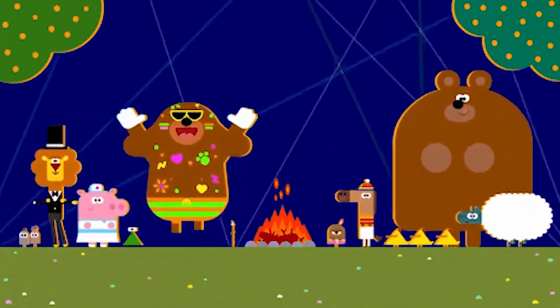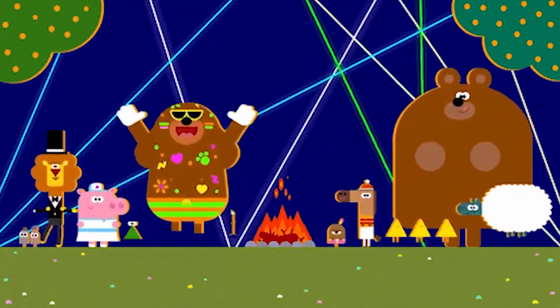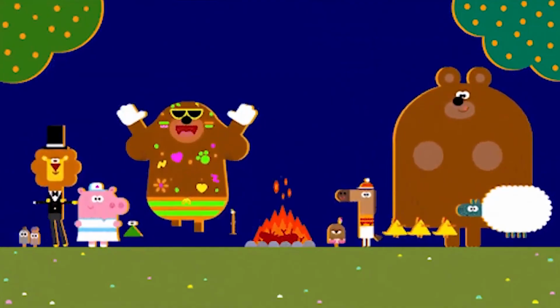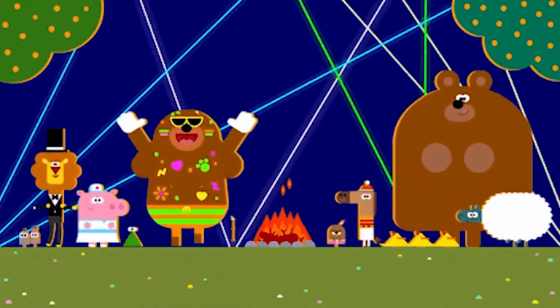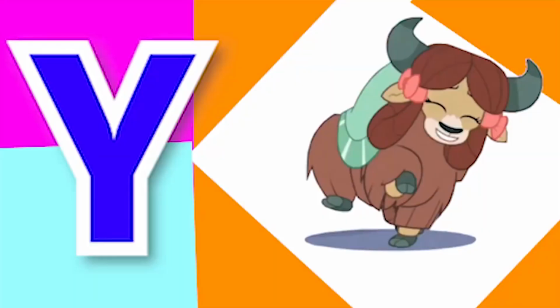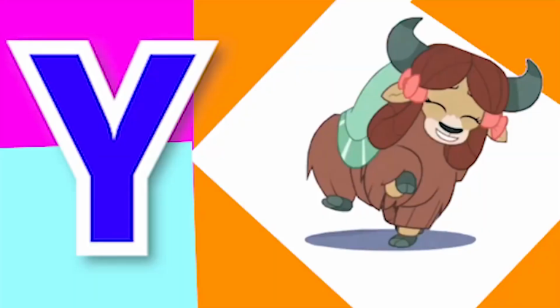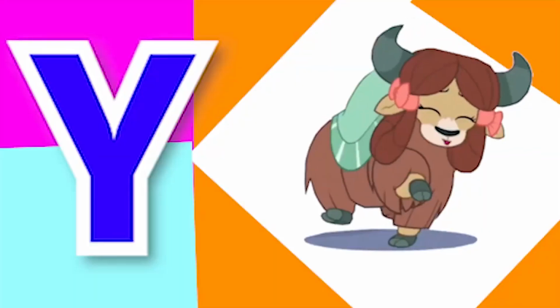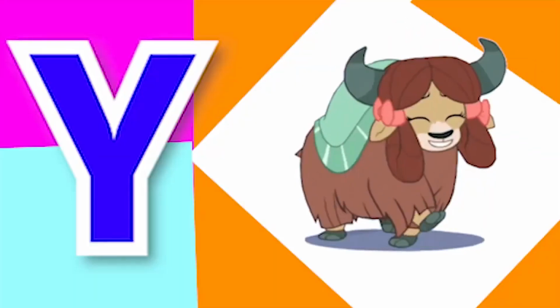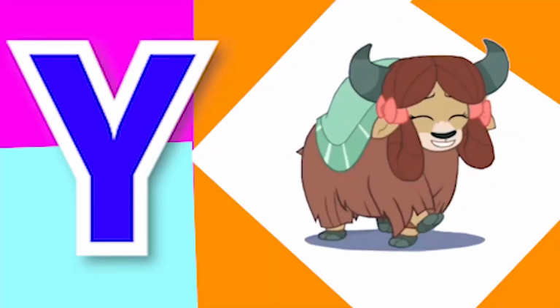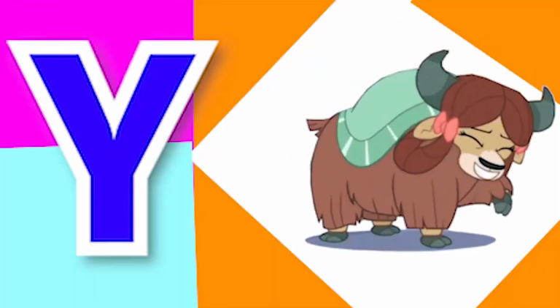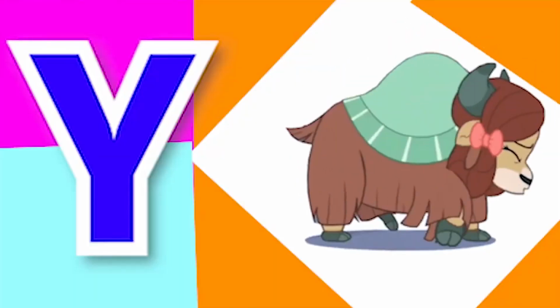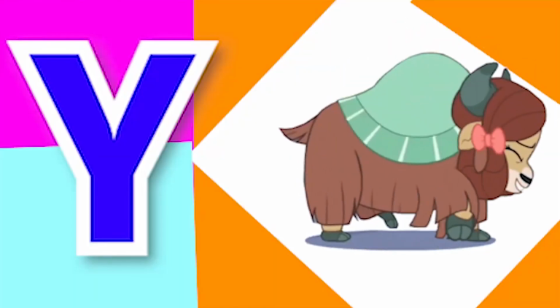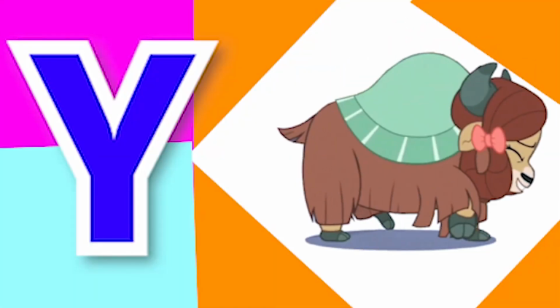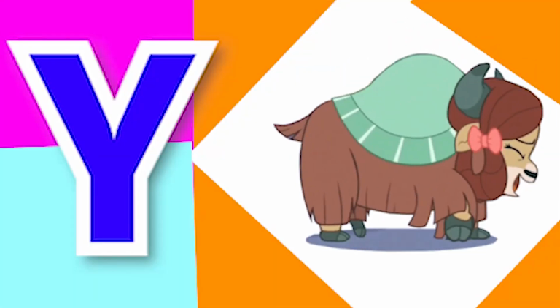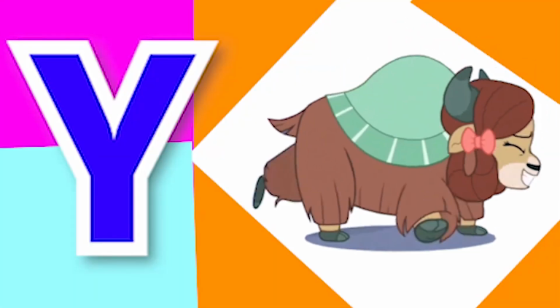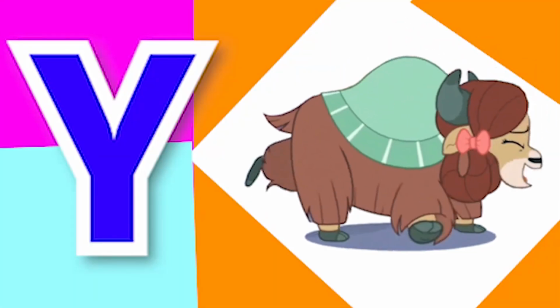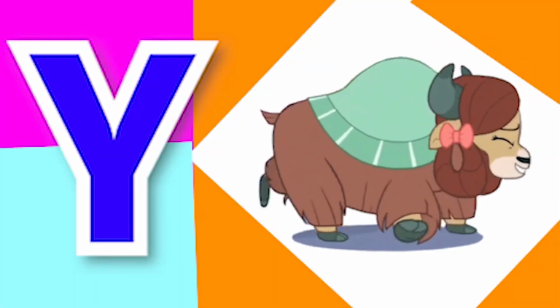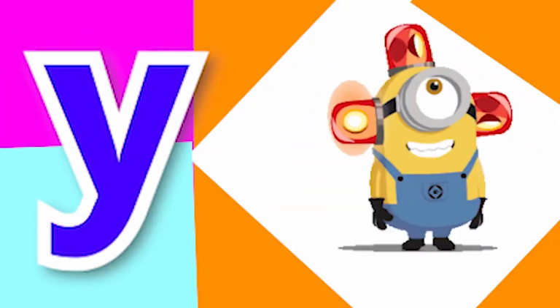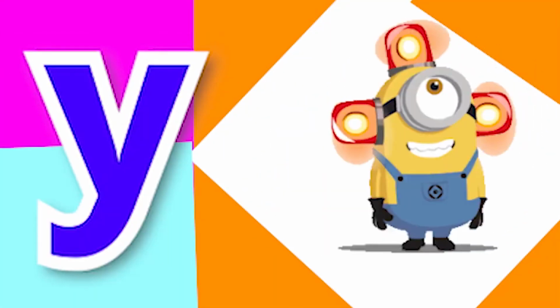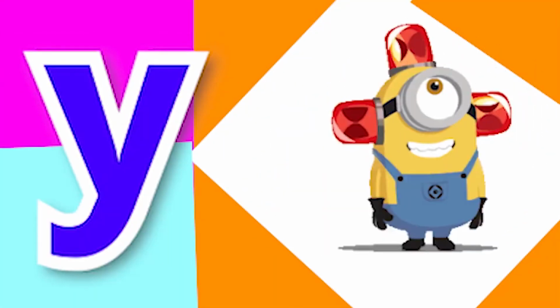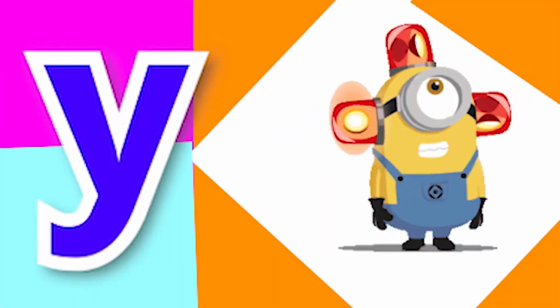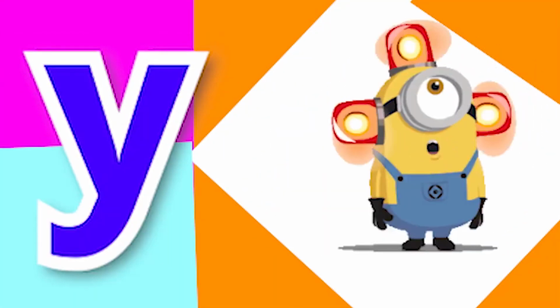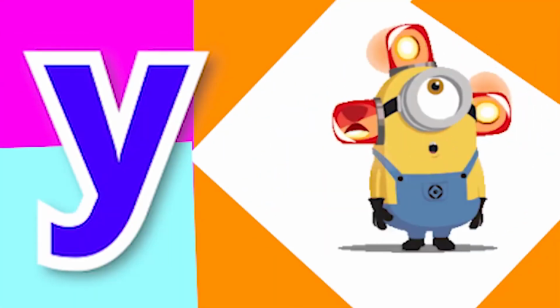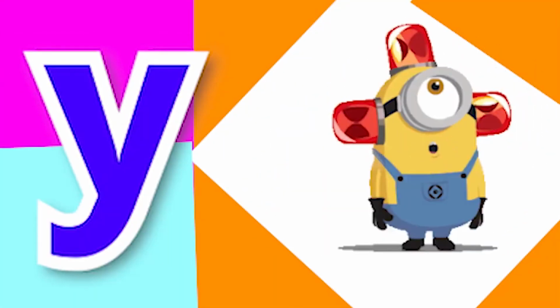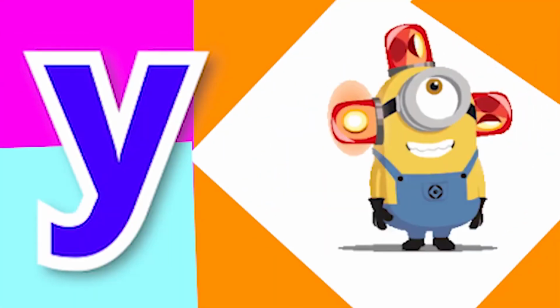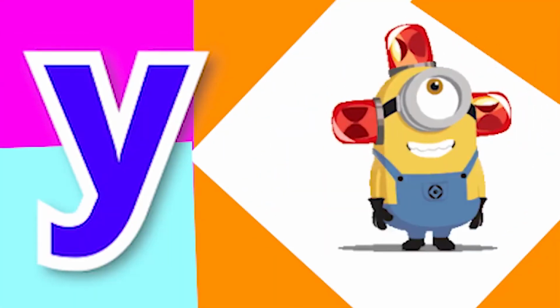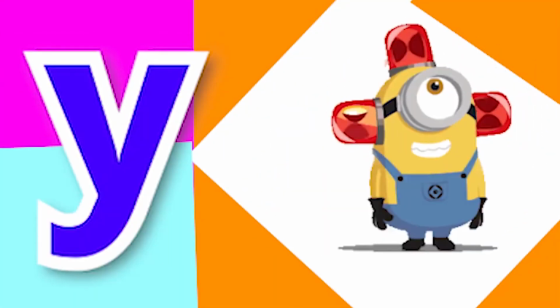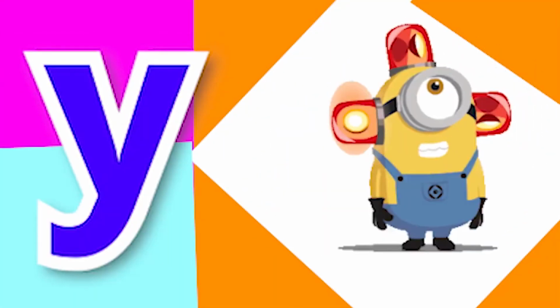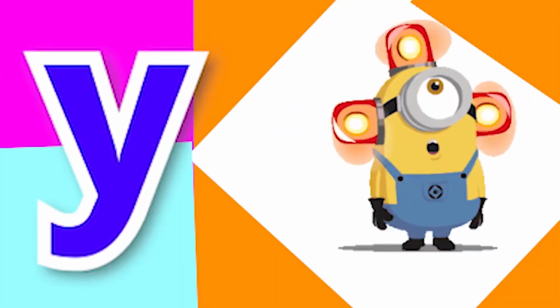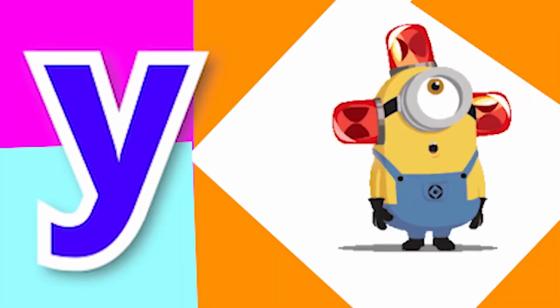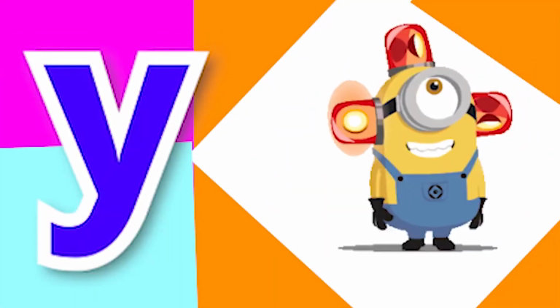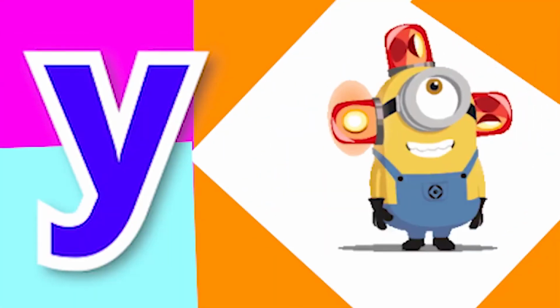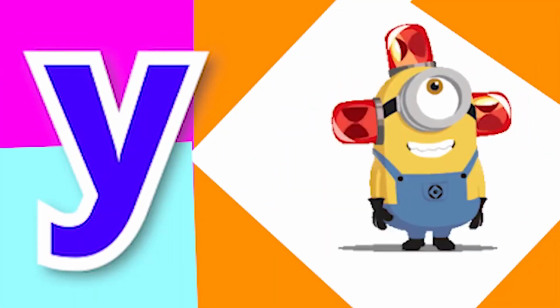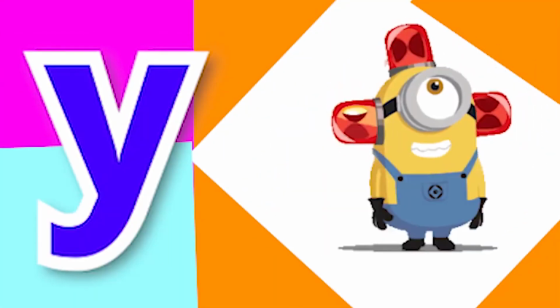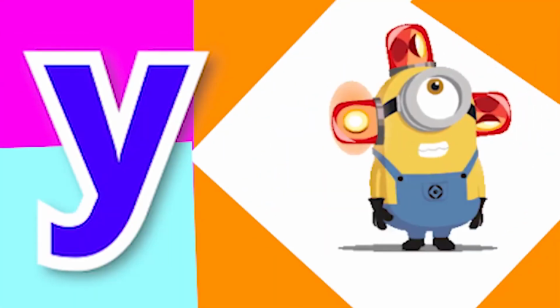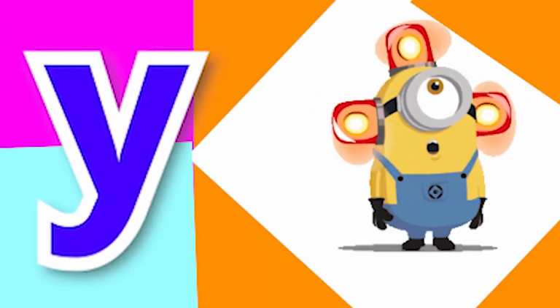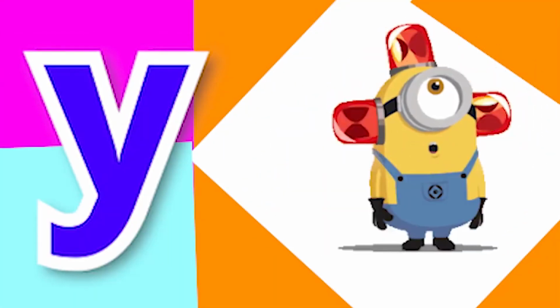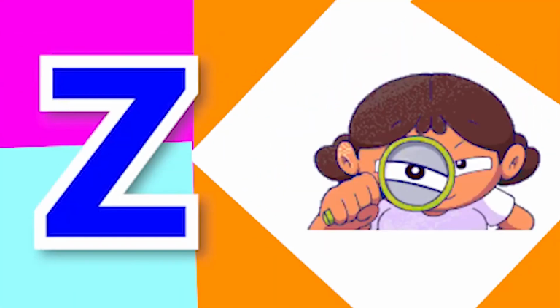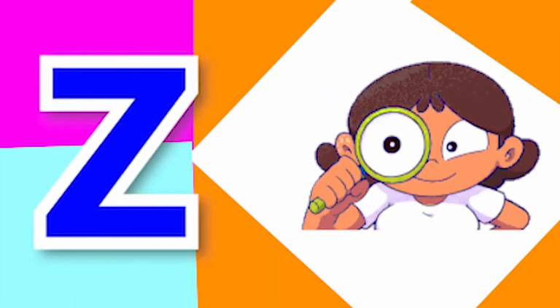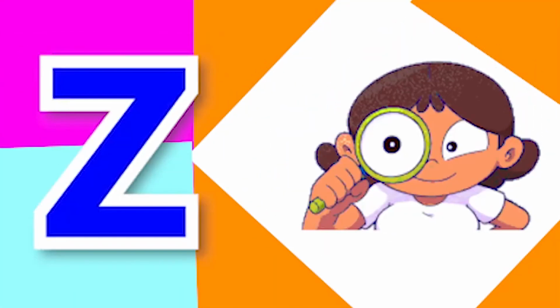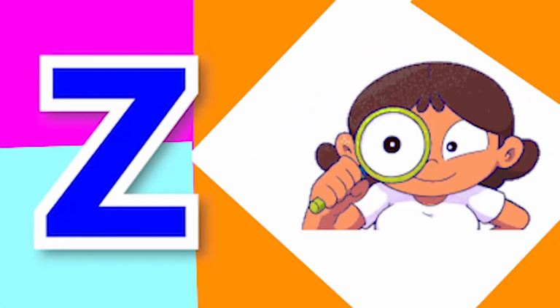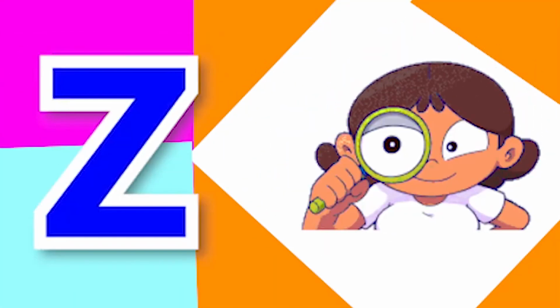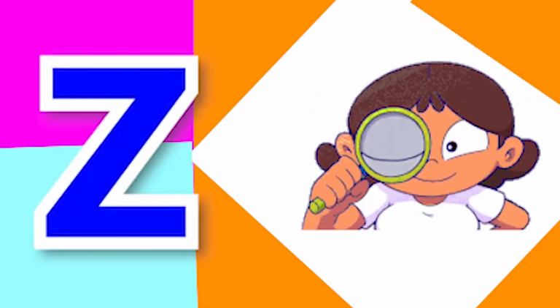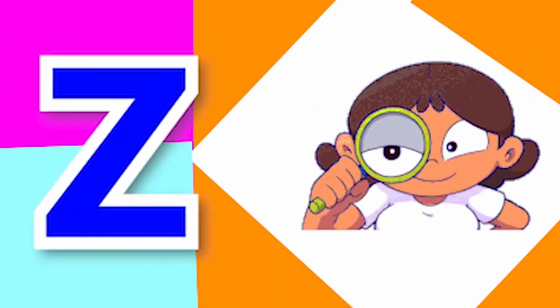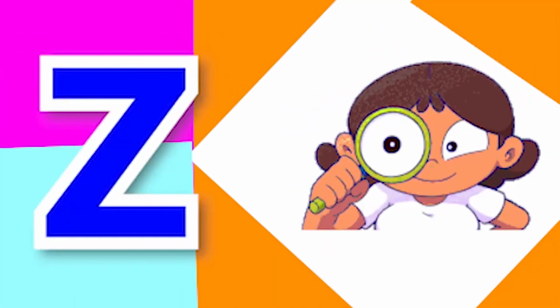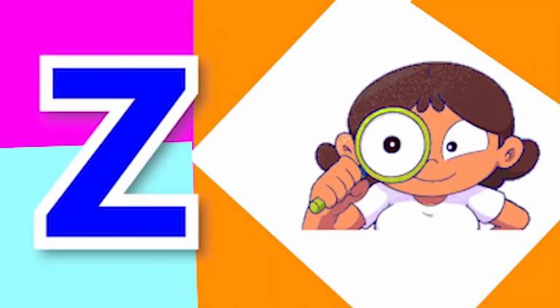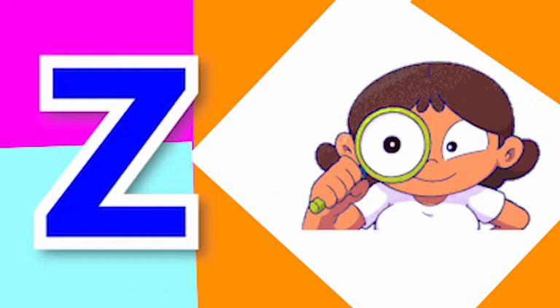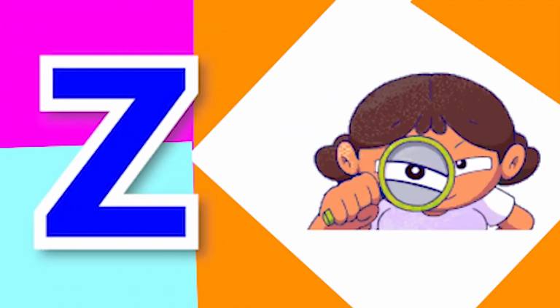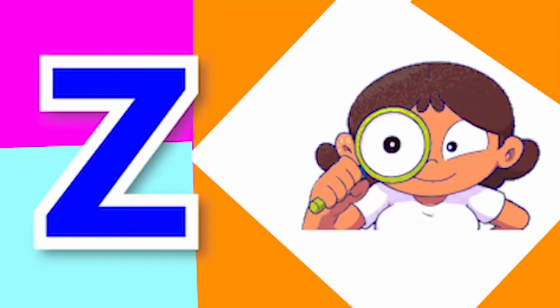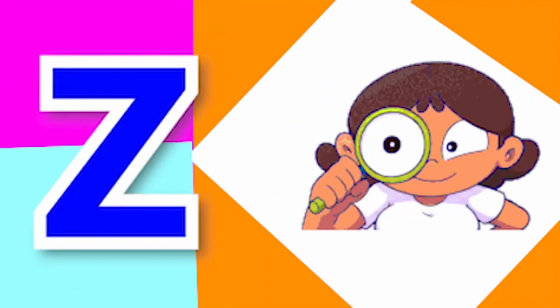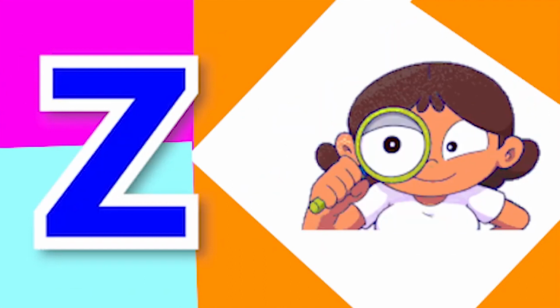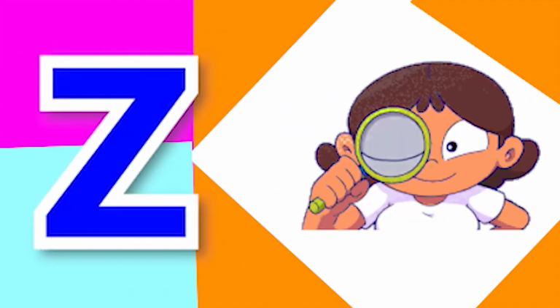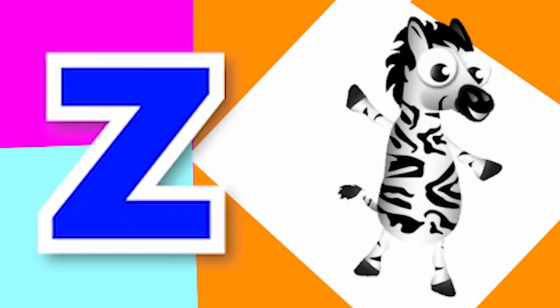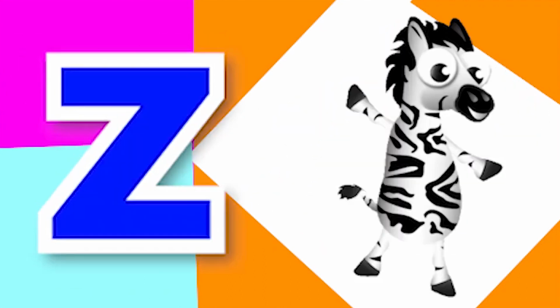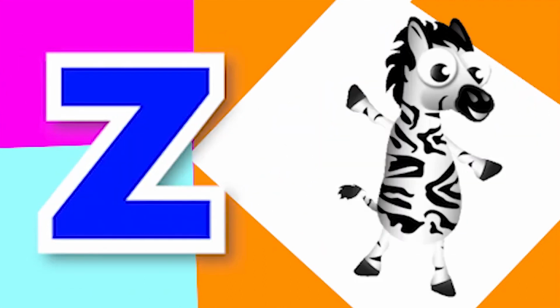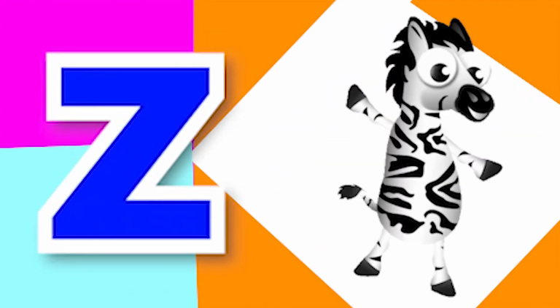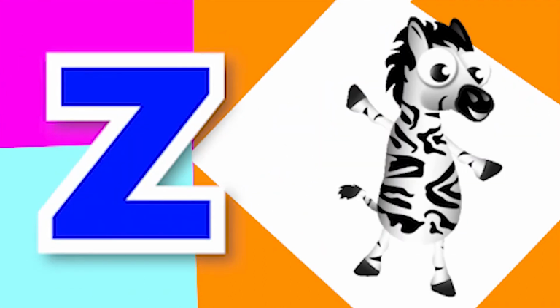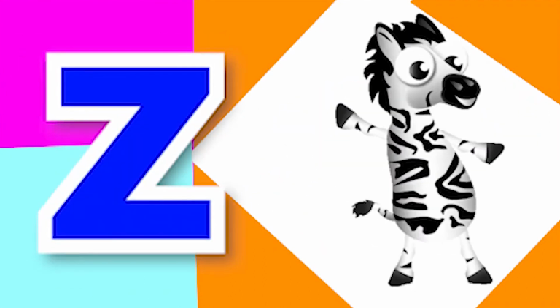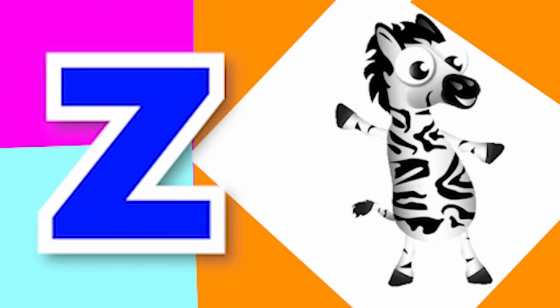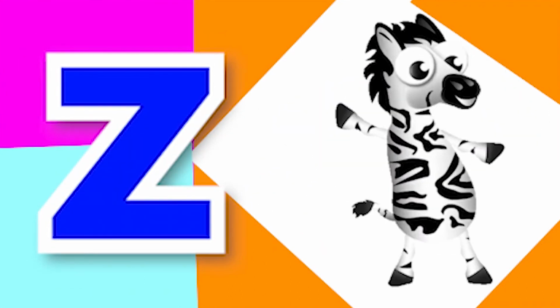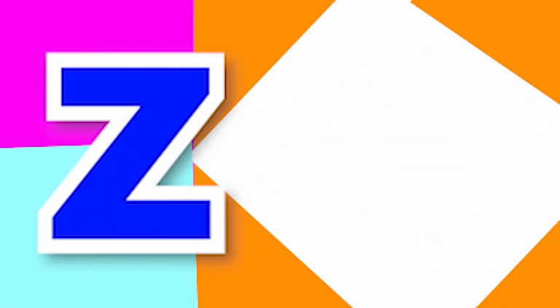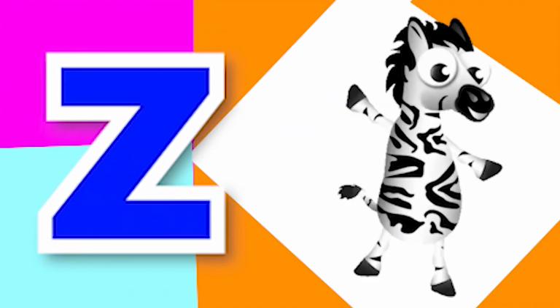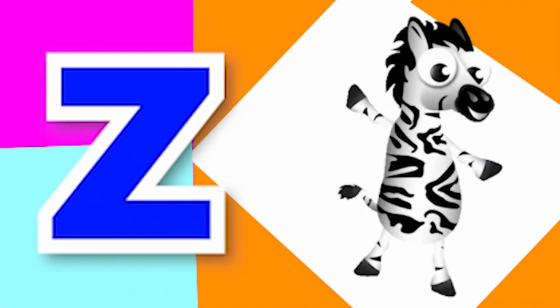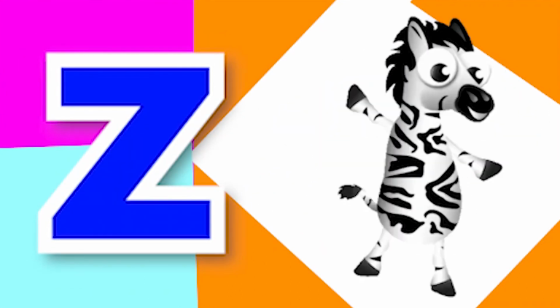Y for yet, Y for yellow, Z for zoo, Z for zebra.